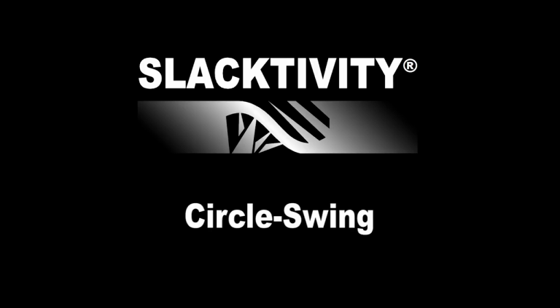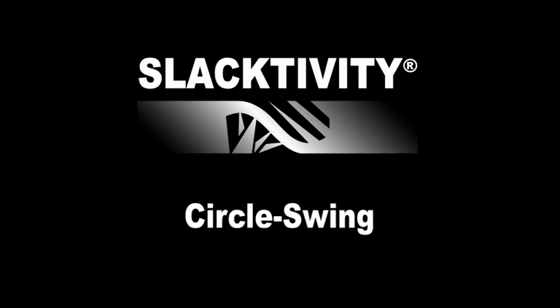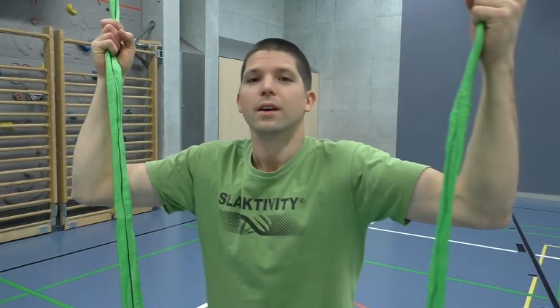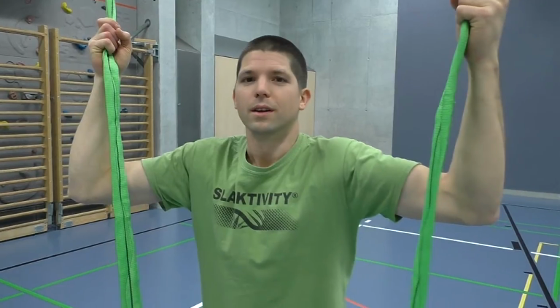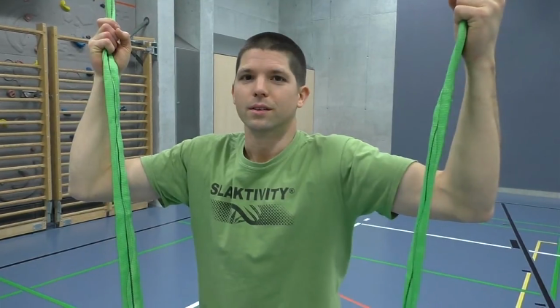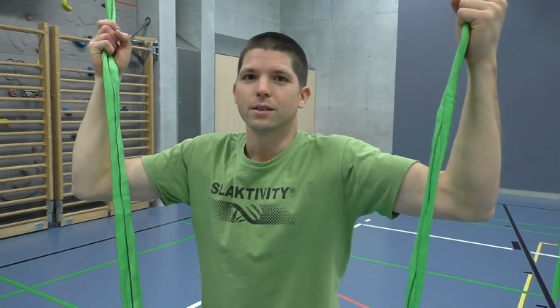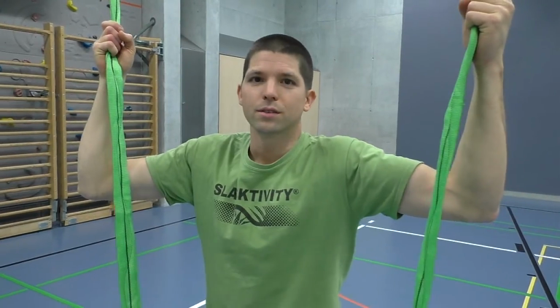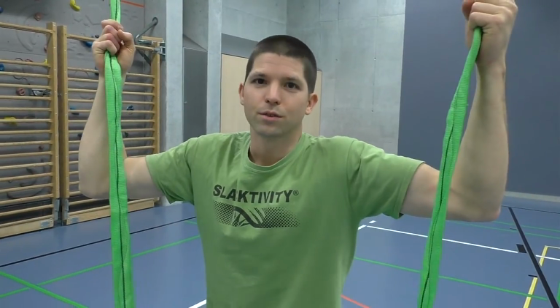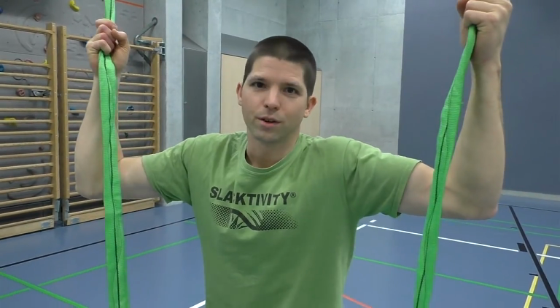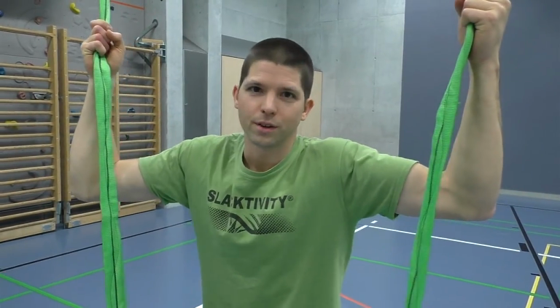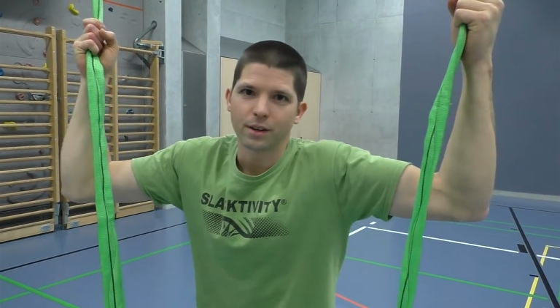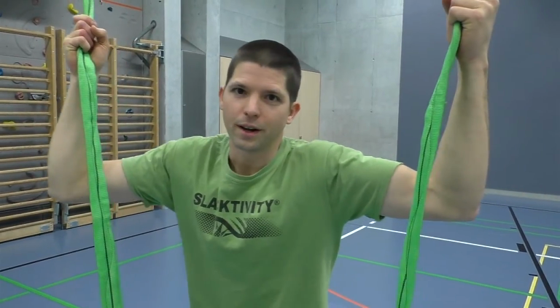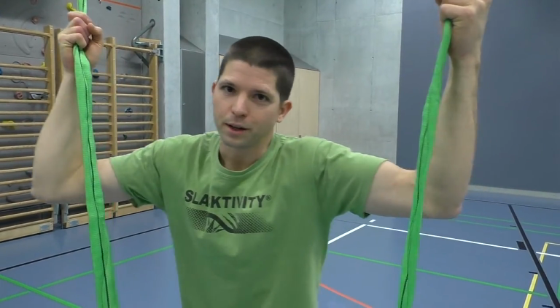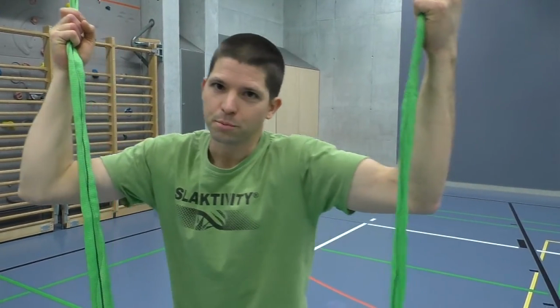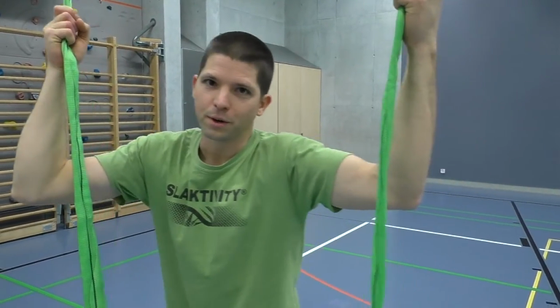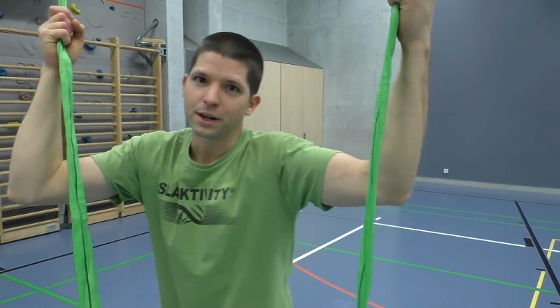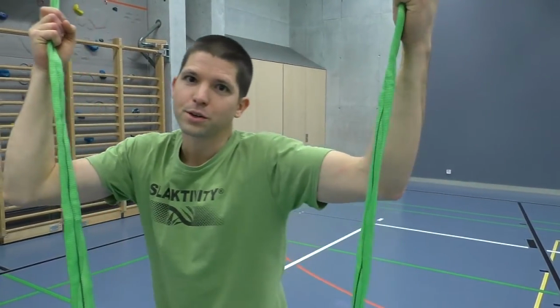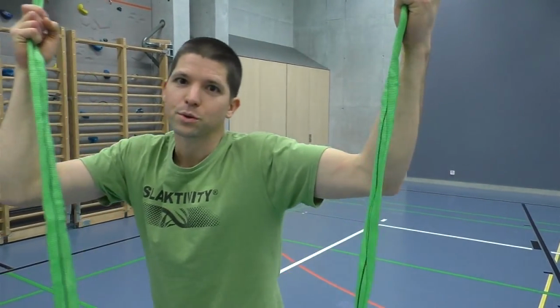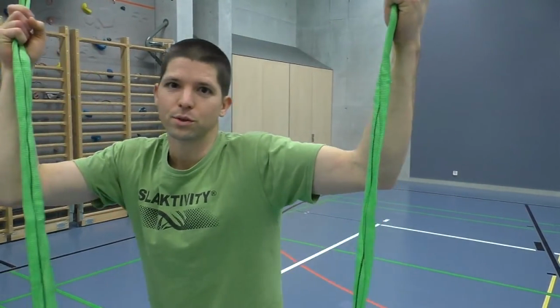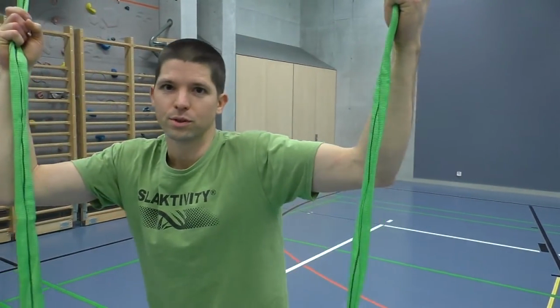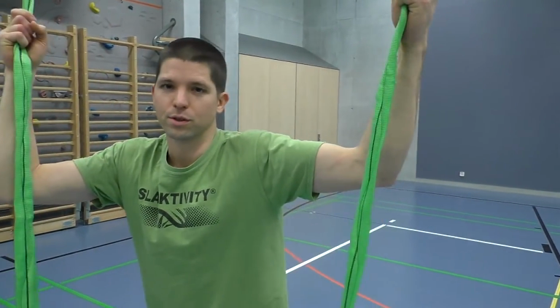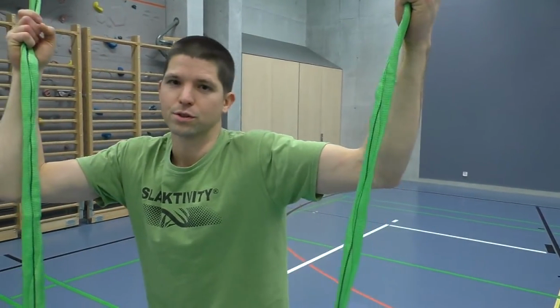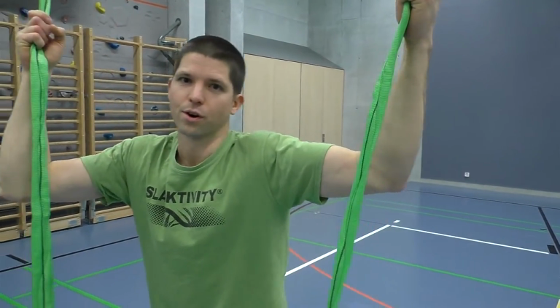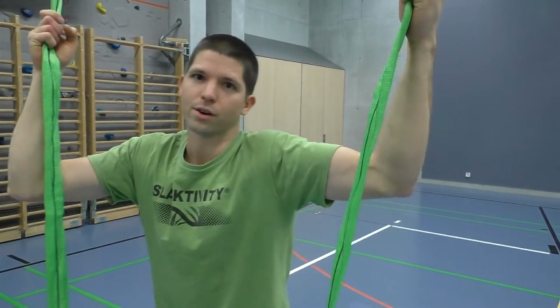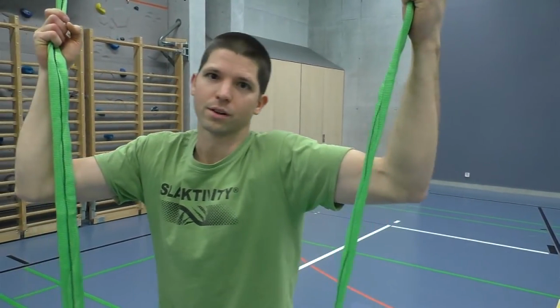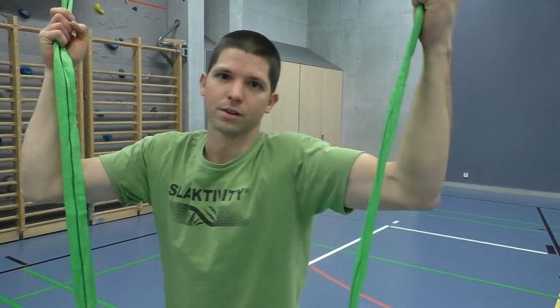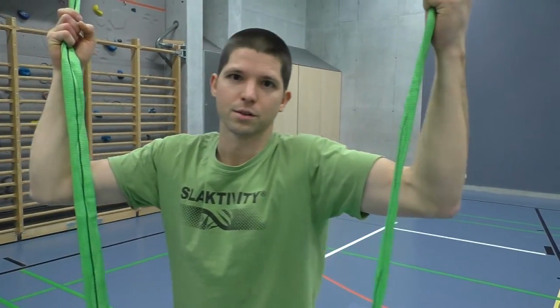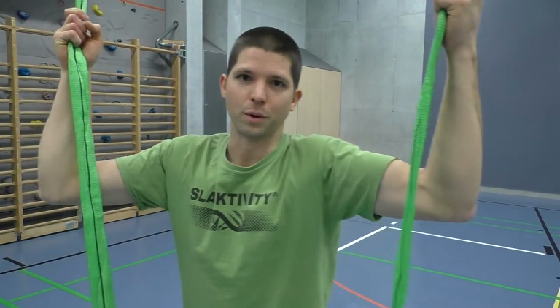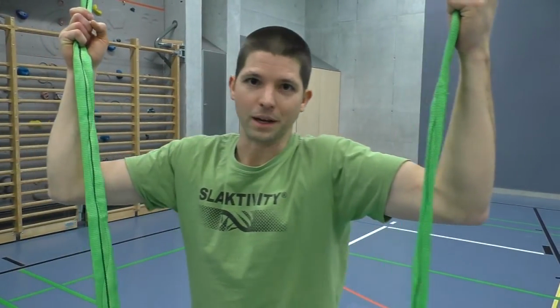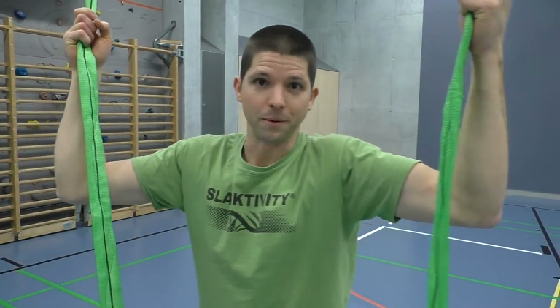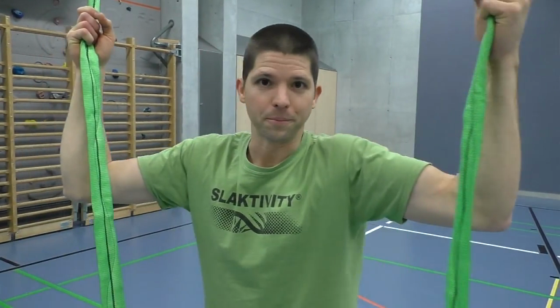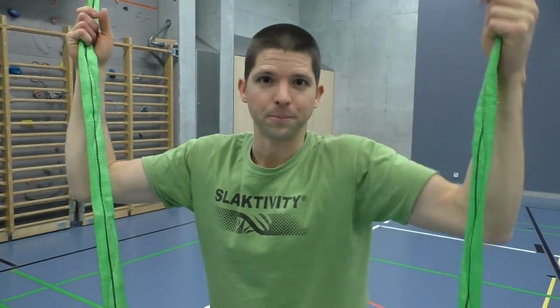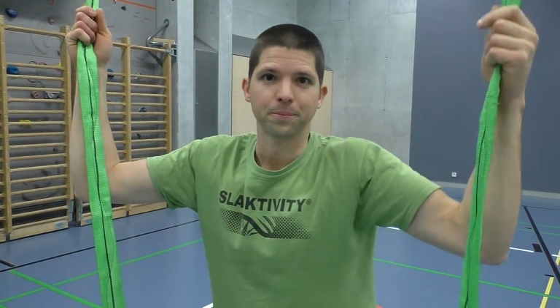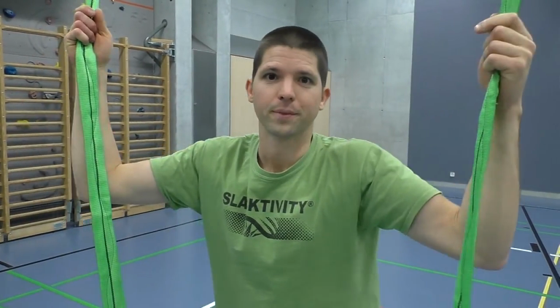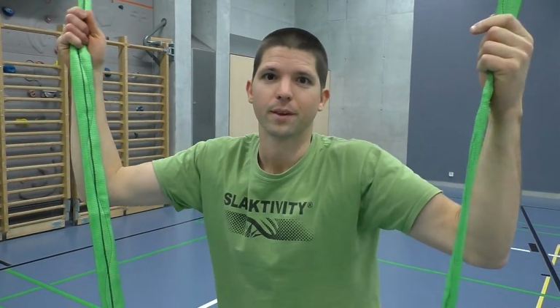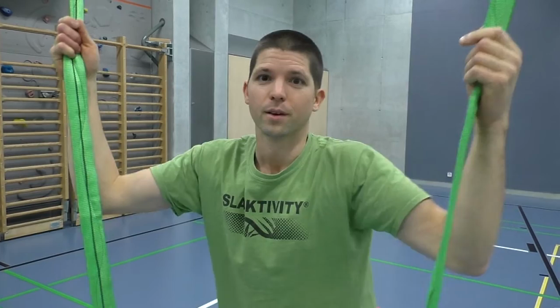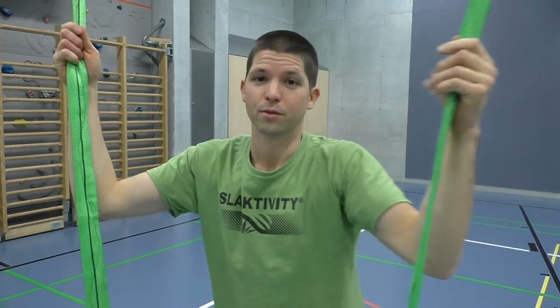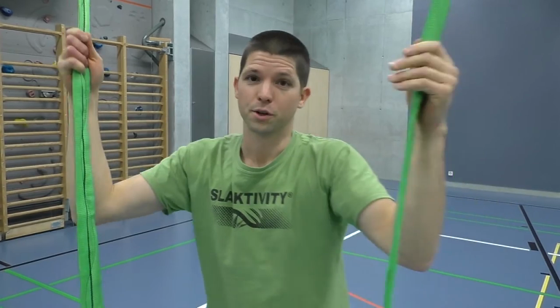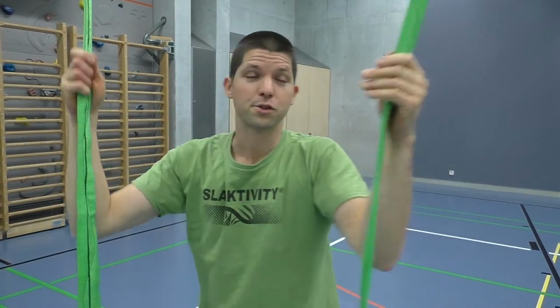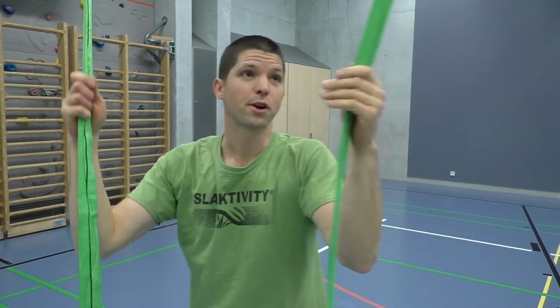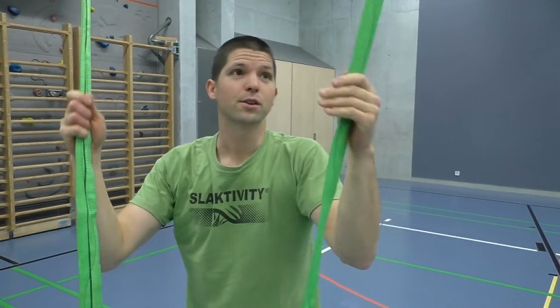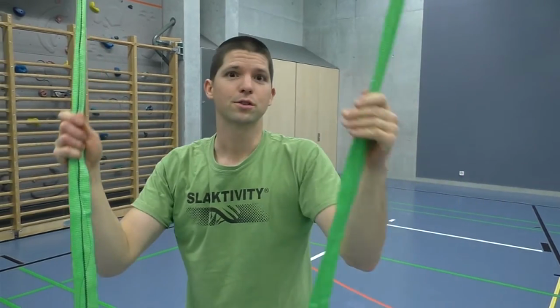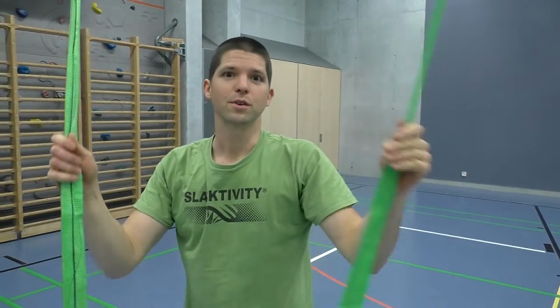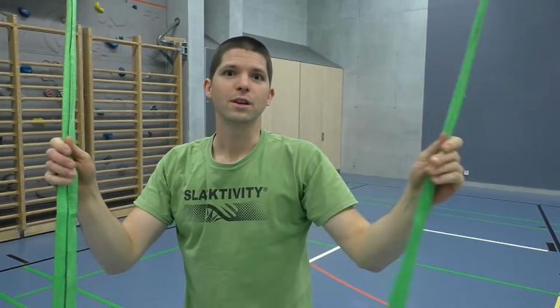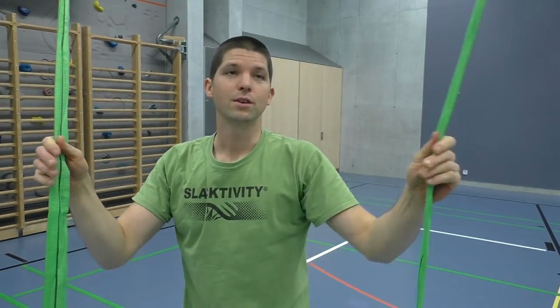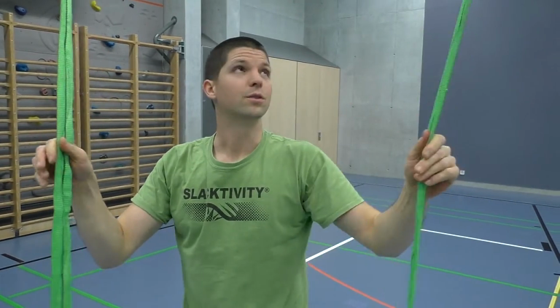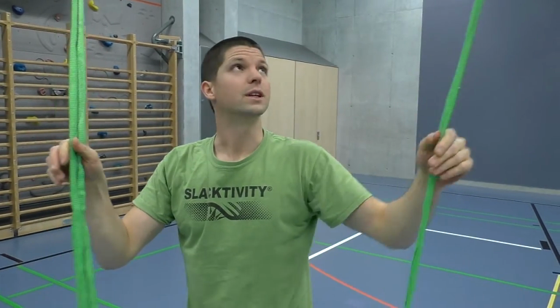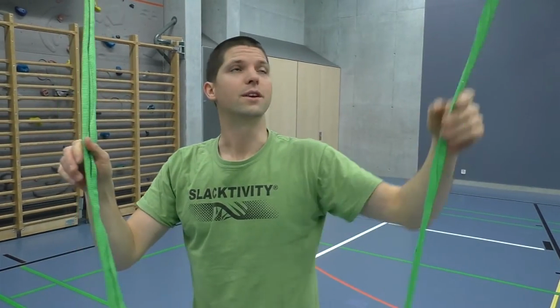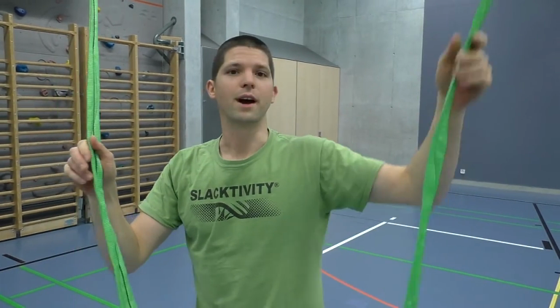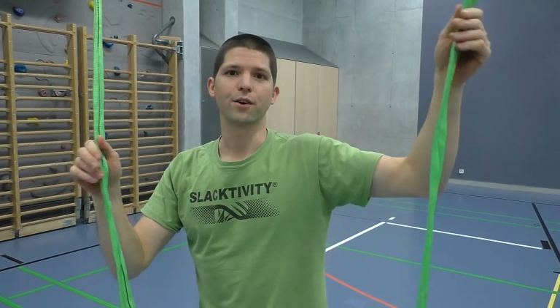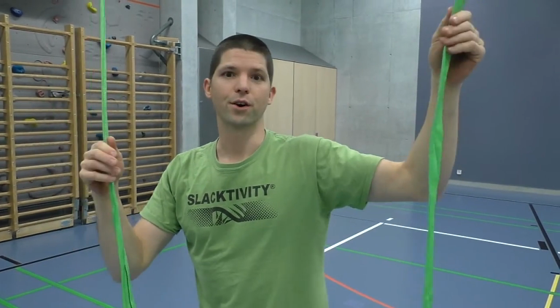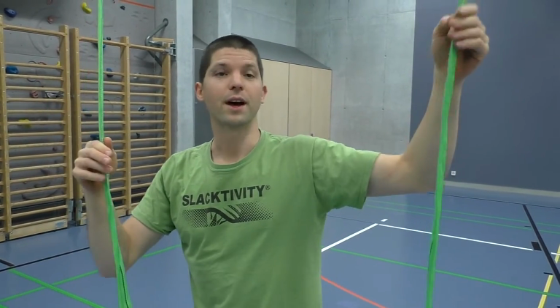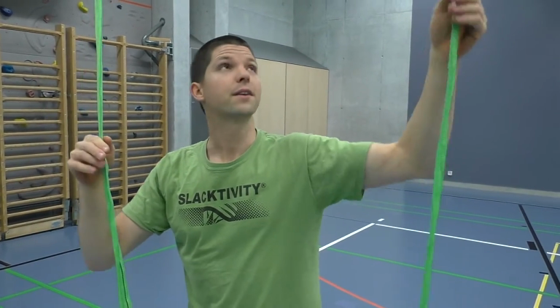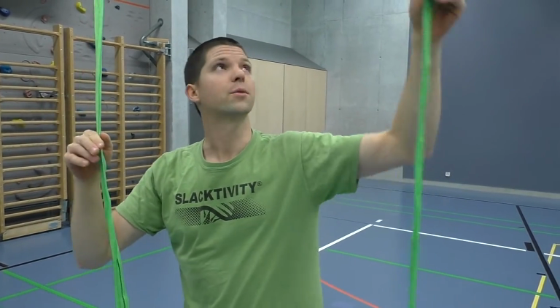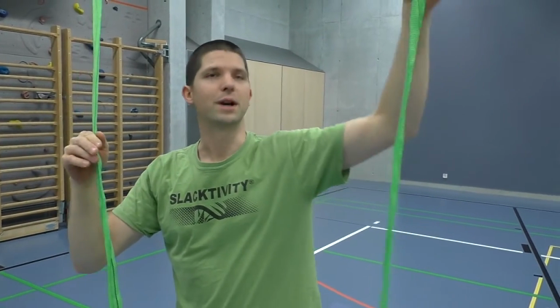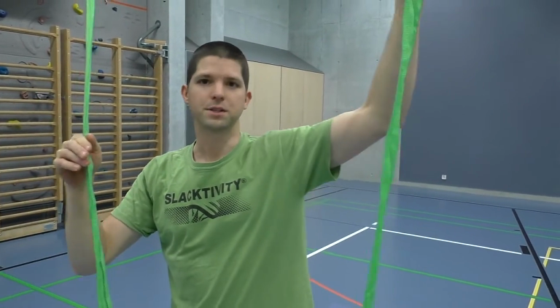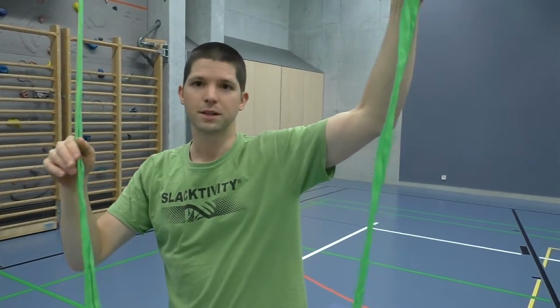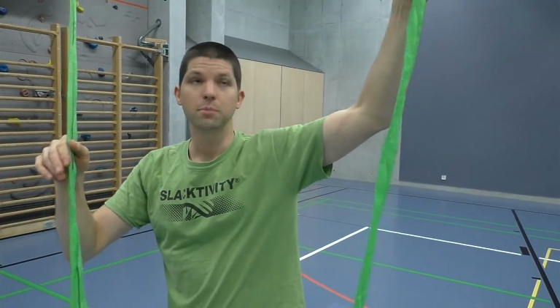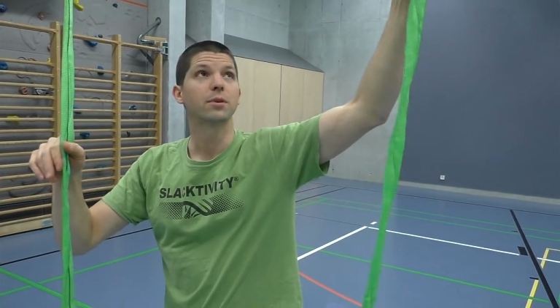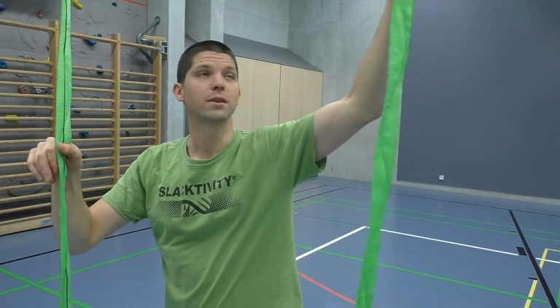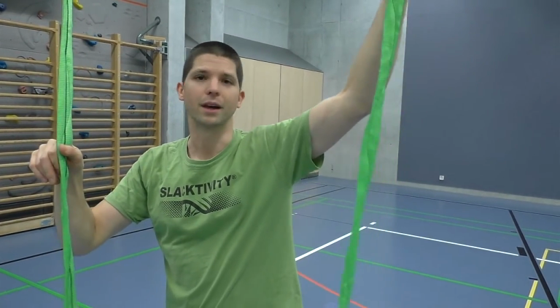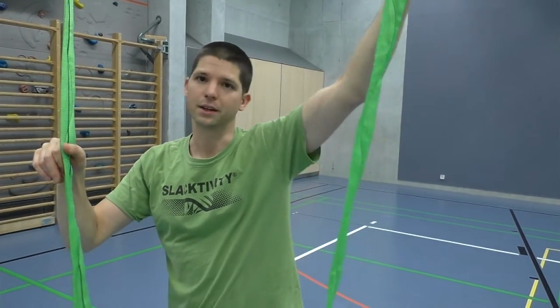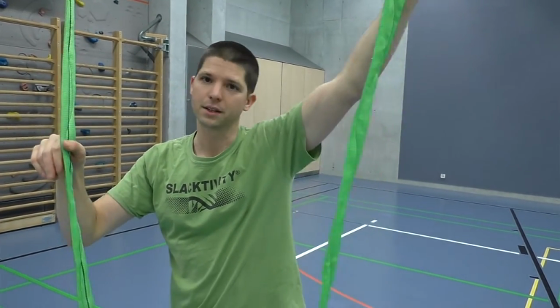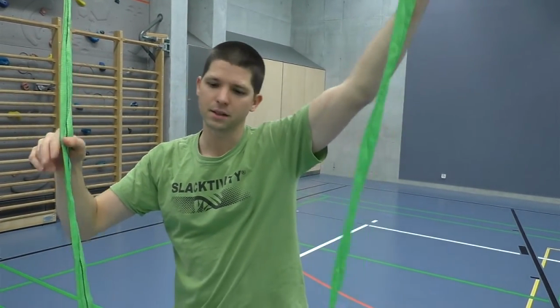In this tutorial I explain the circle swing. For the circle swing you need an acro line, quite steep, like this.